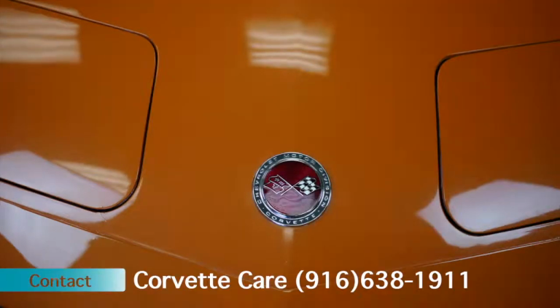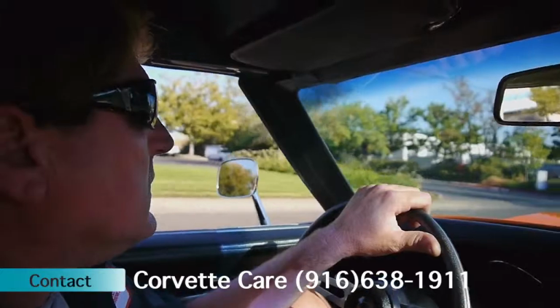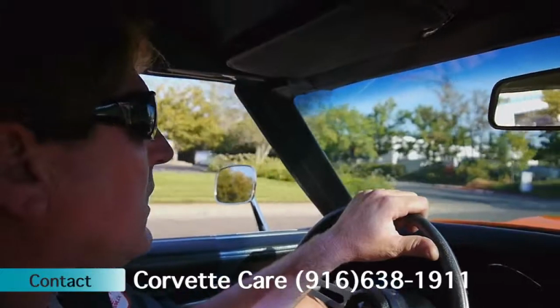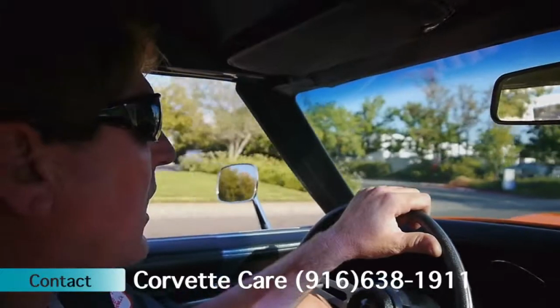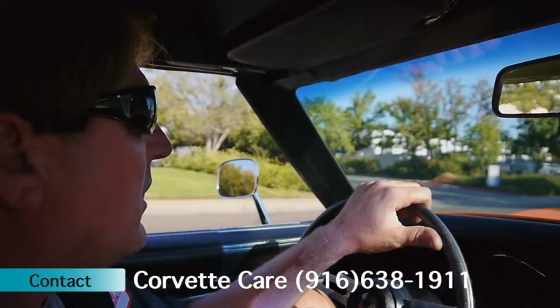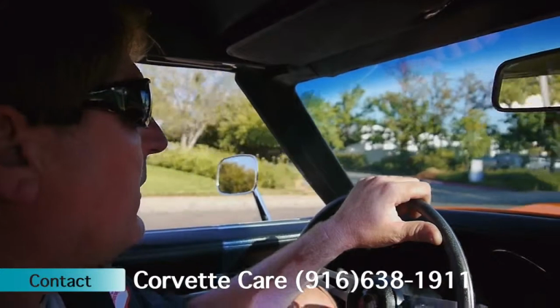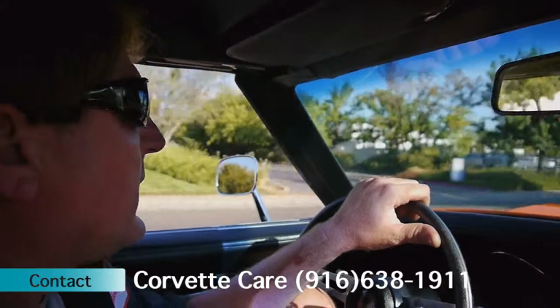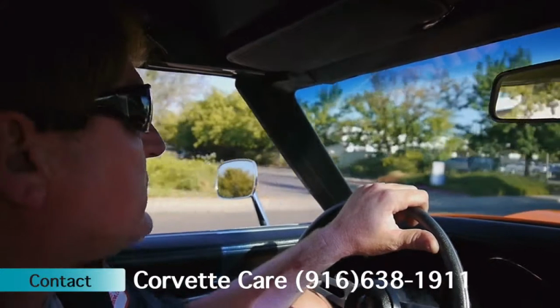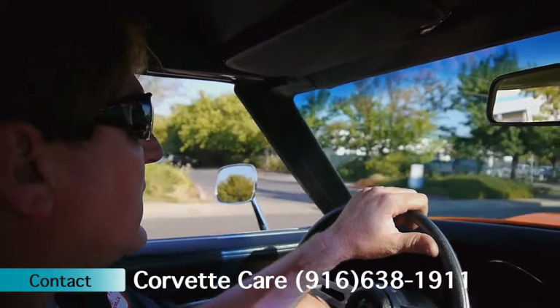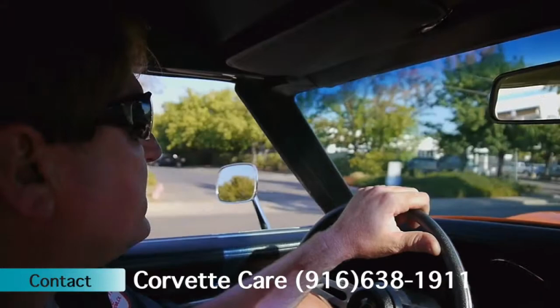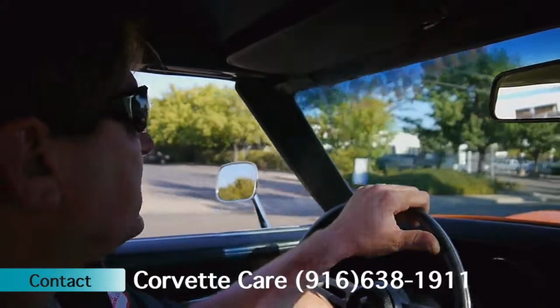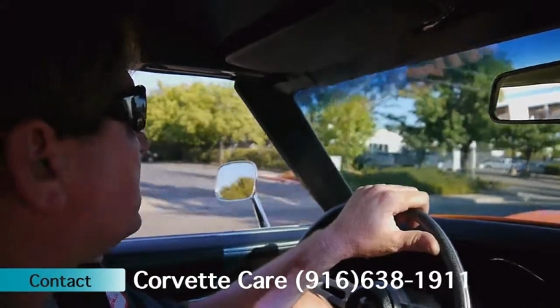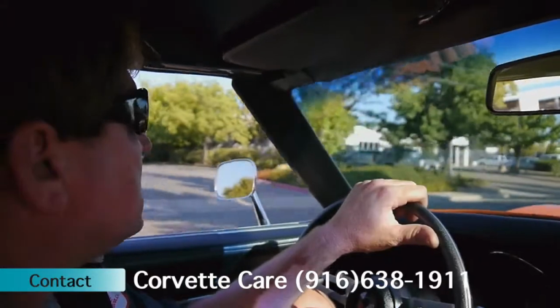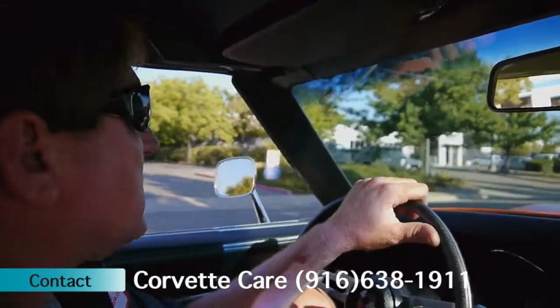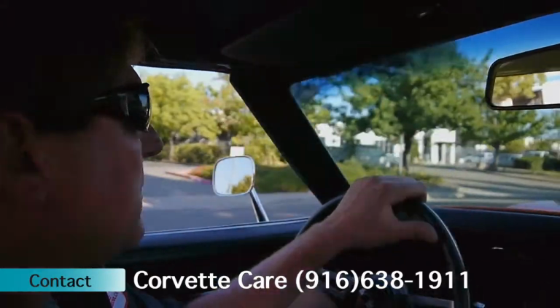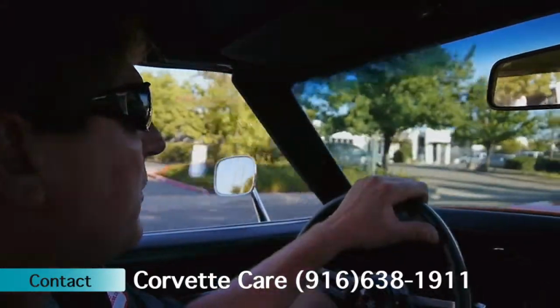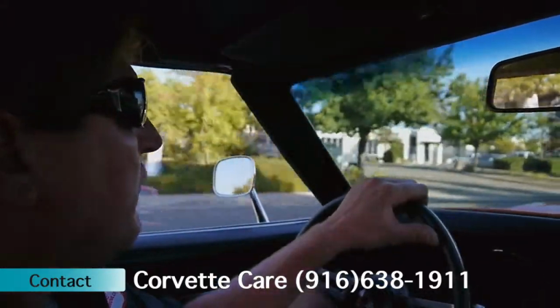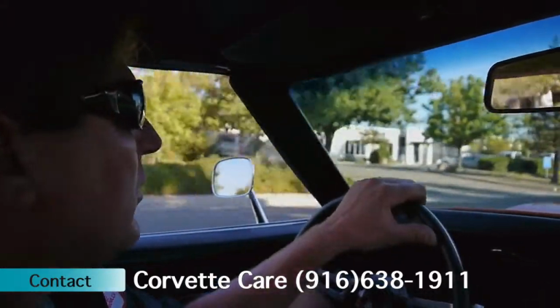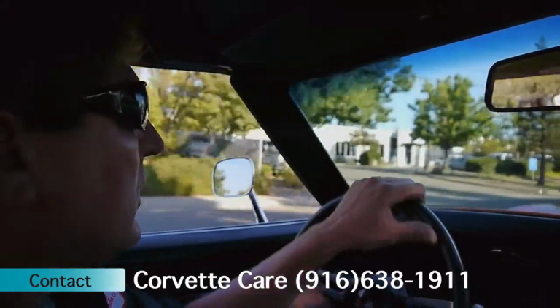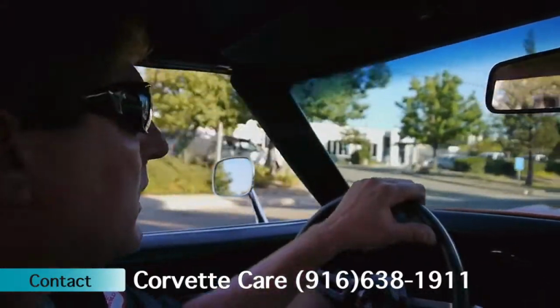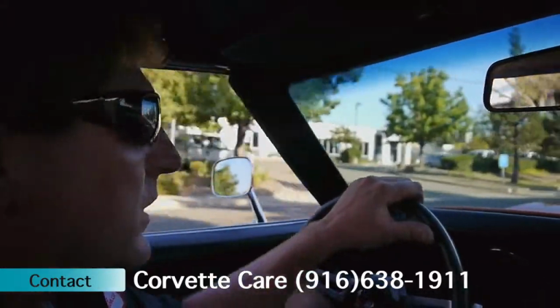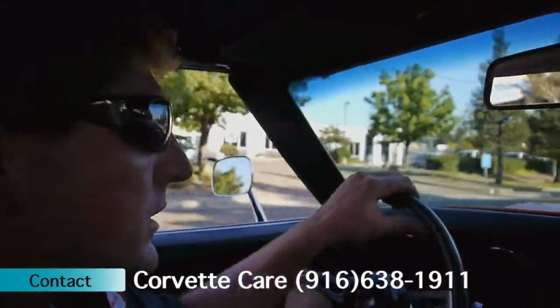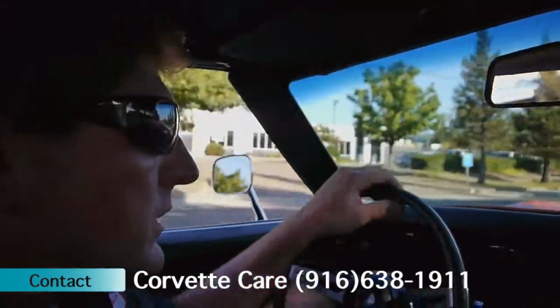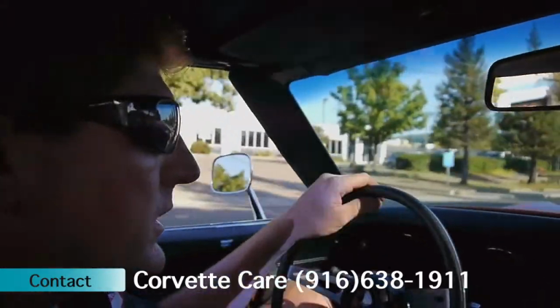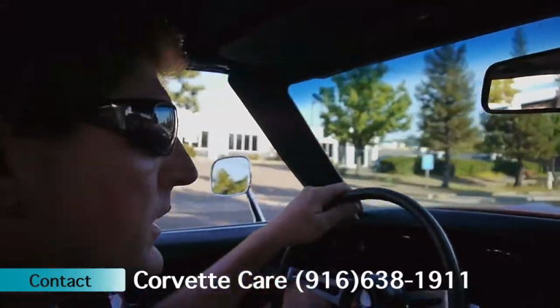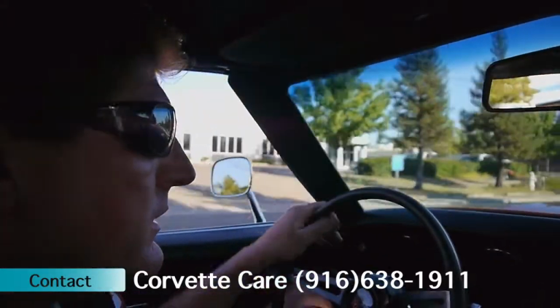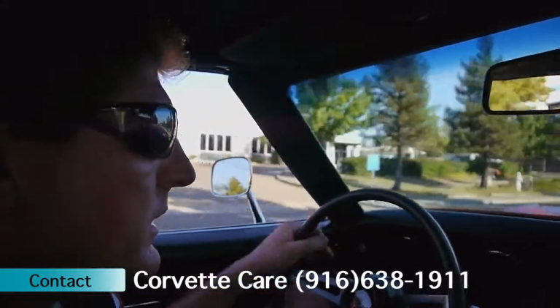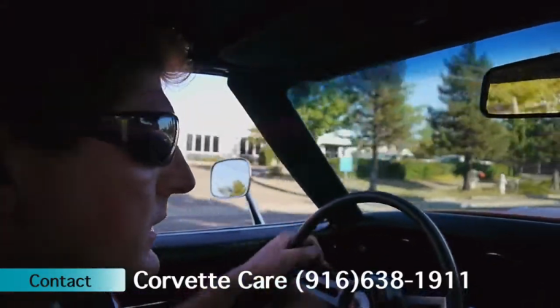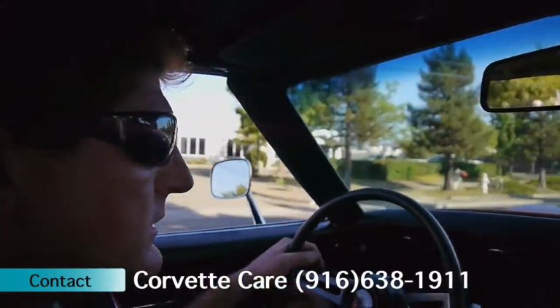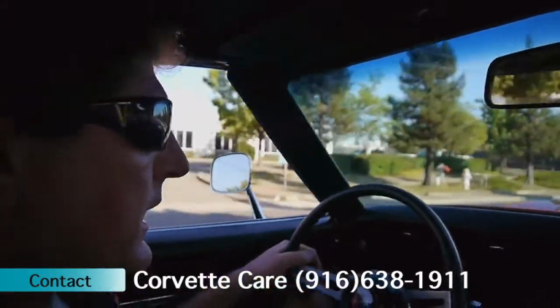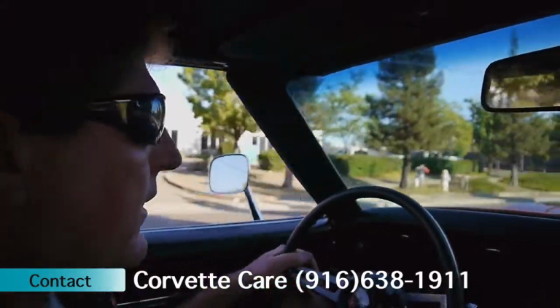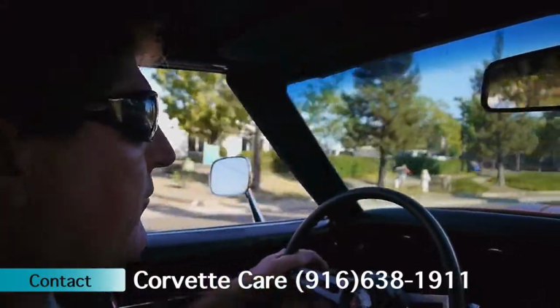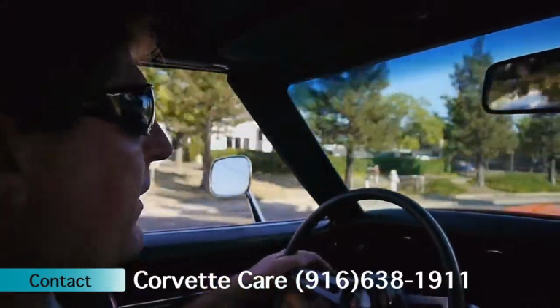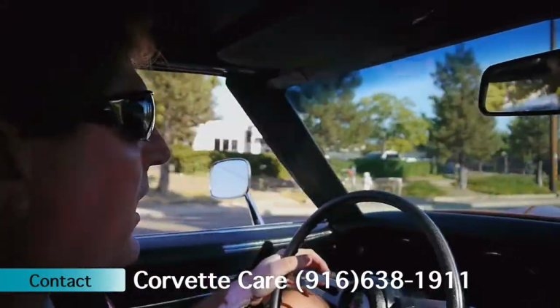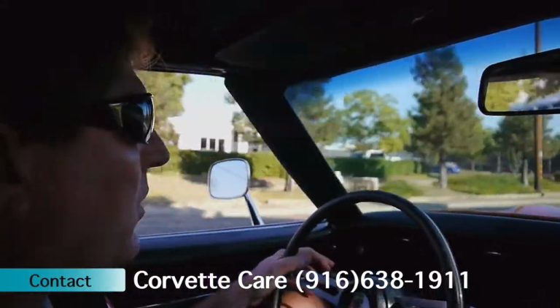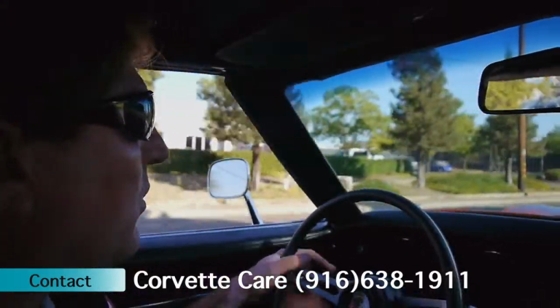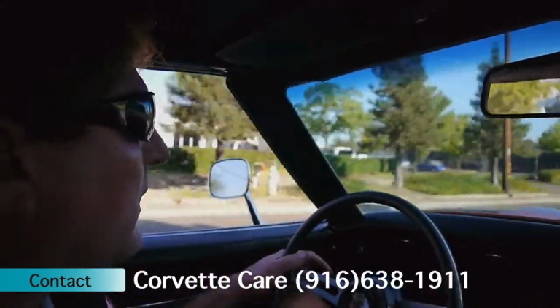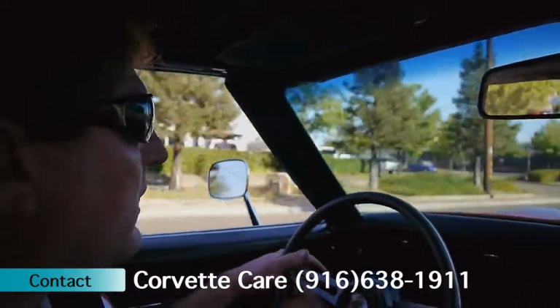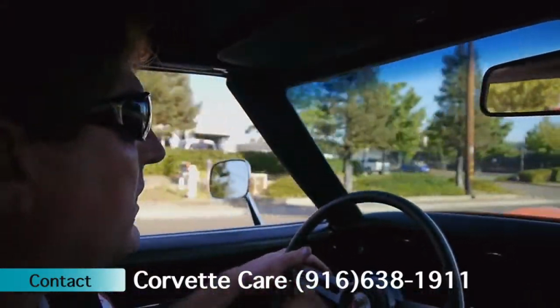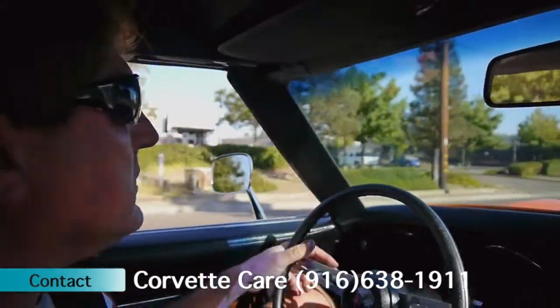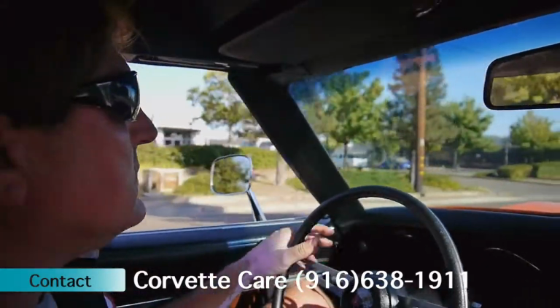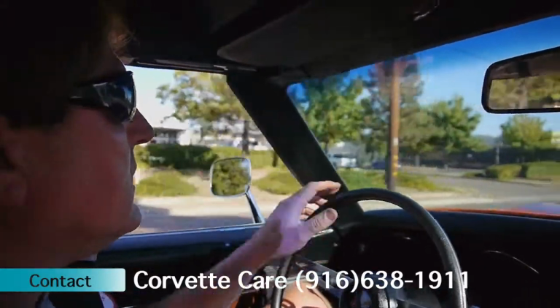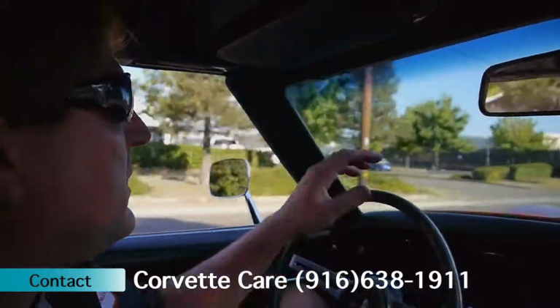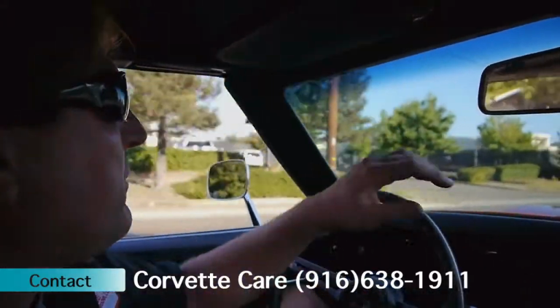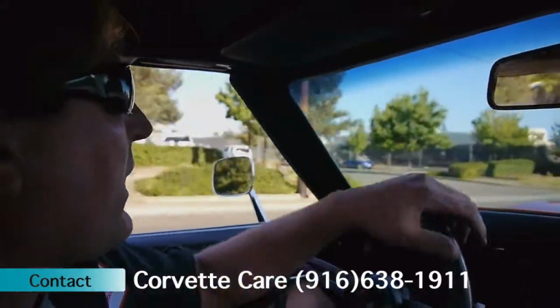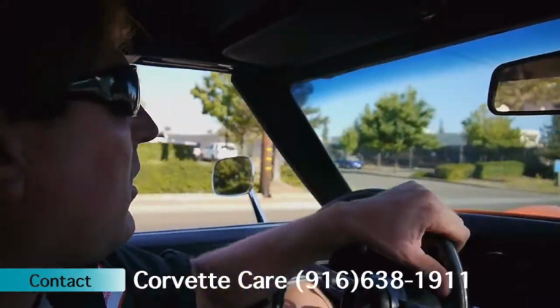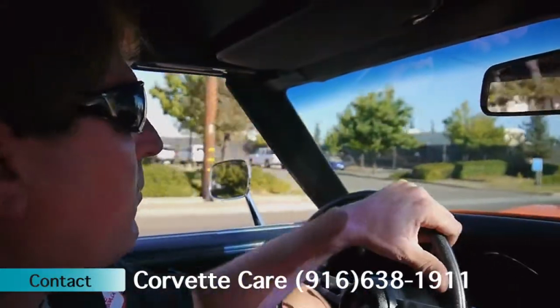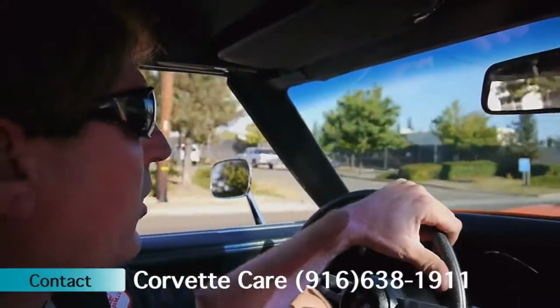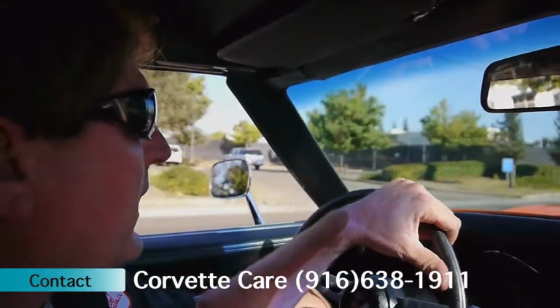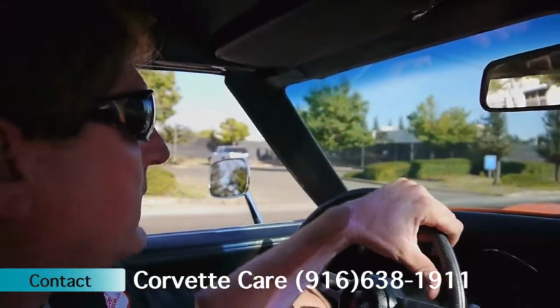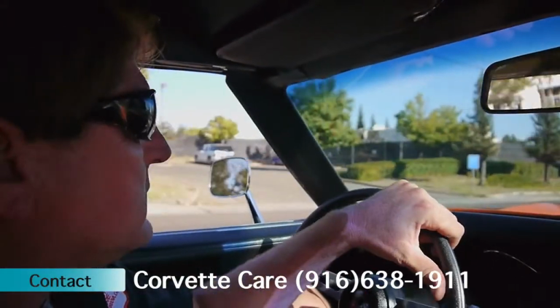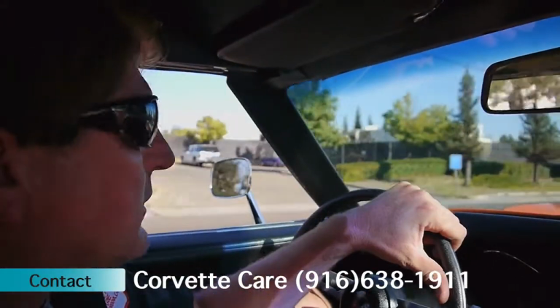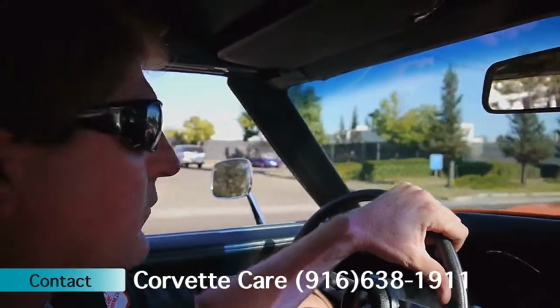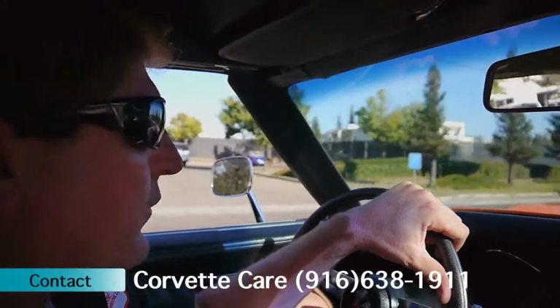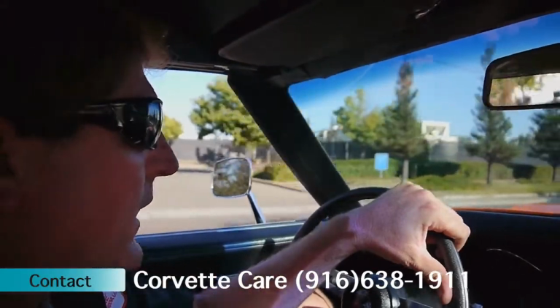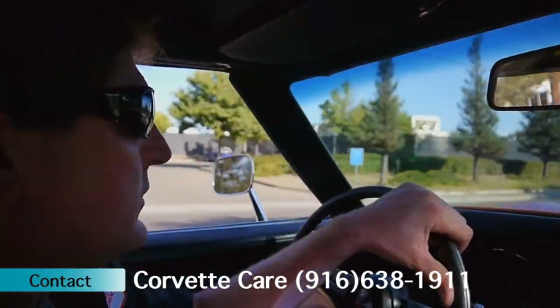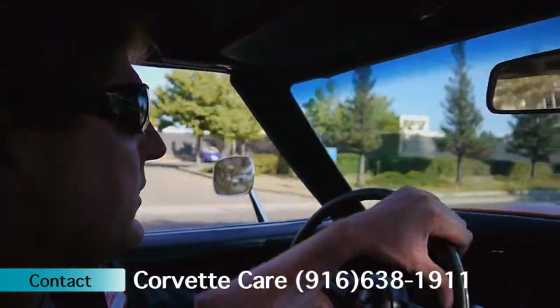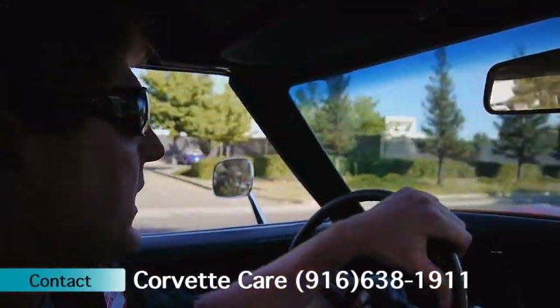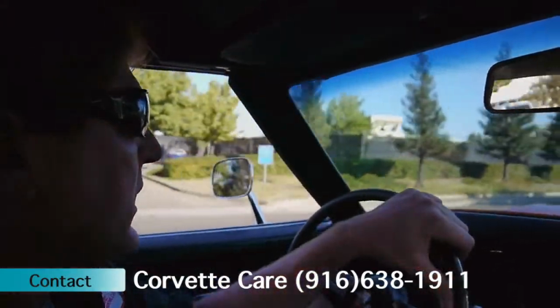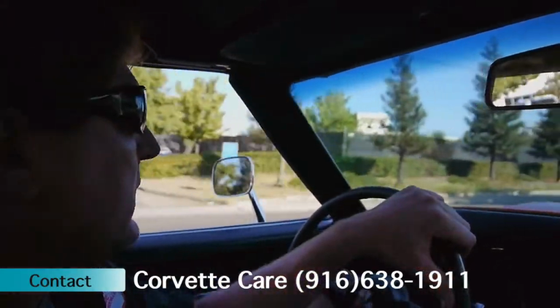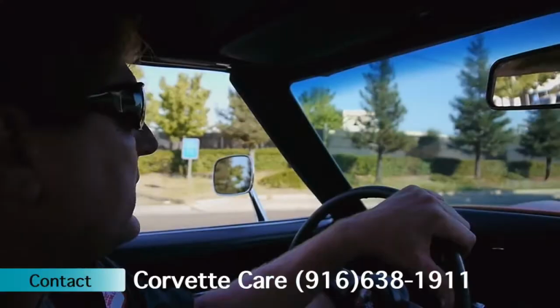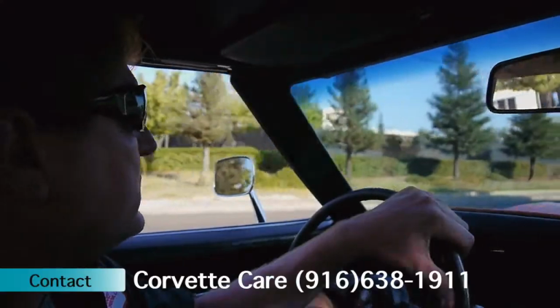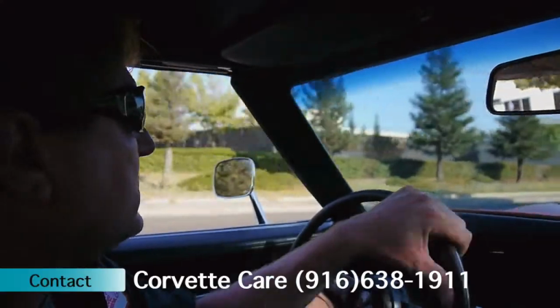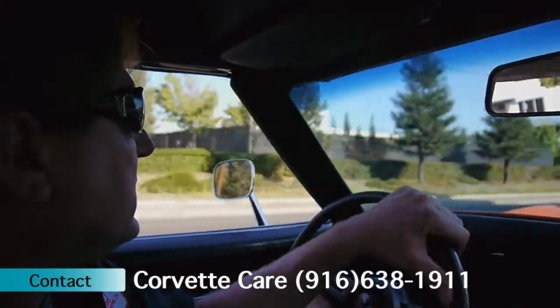Automatic transmission, Turbo 400. Does have power windows, power brakes, factory air conditioning.